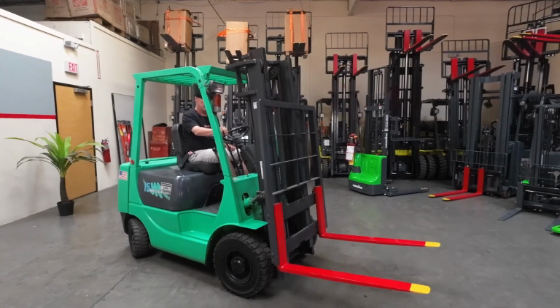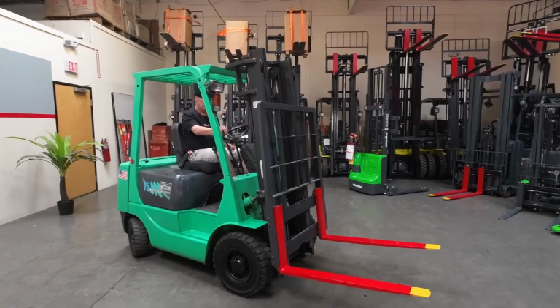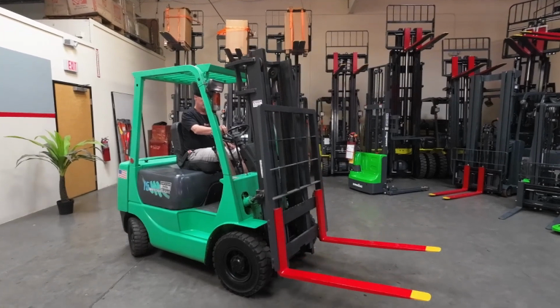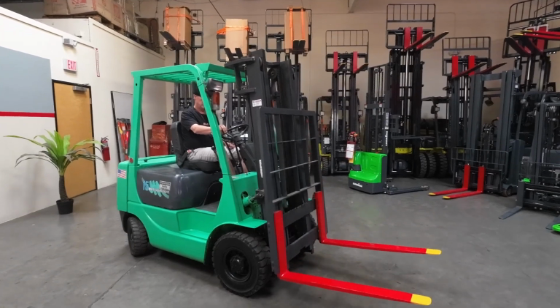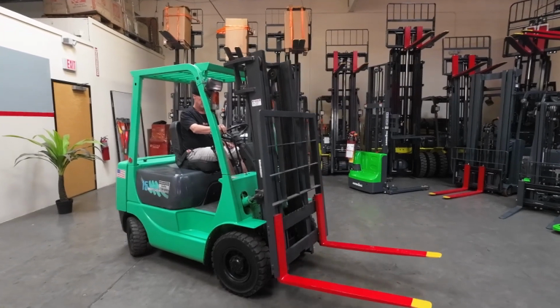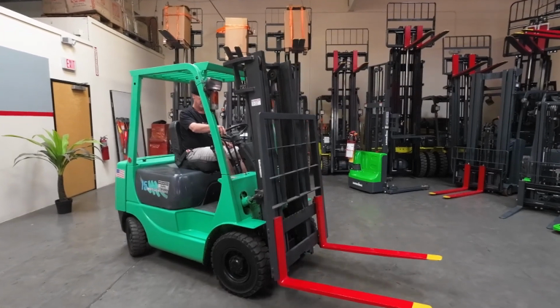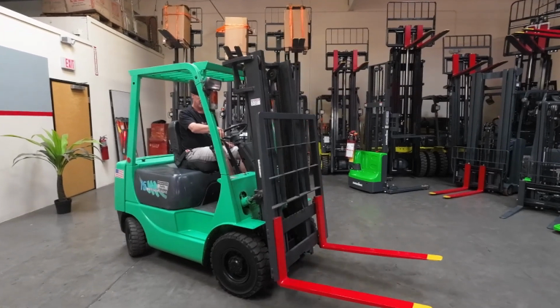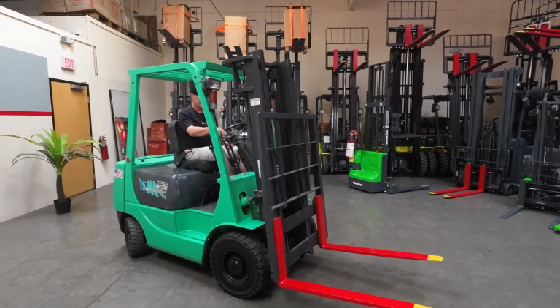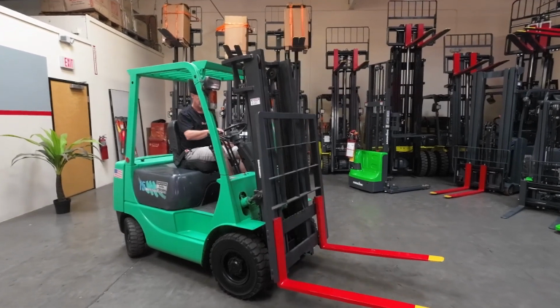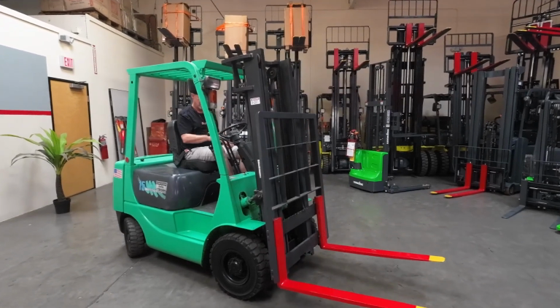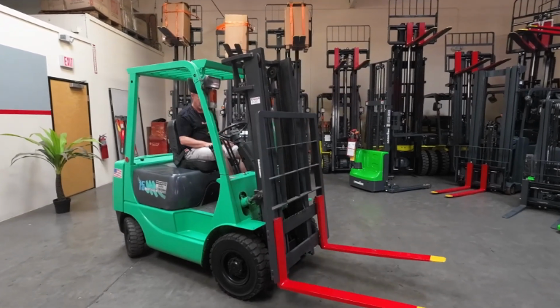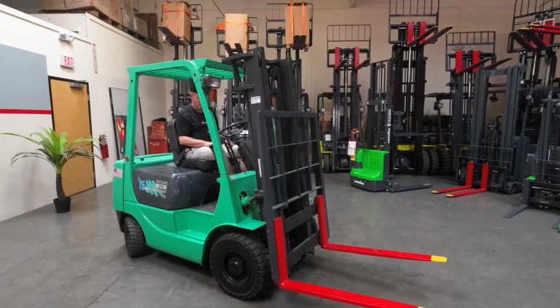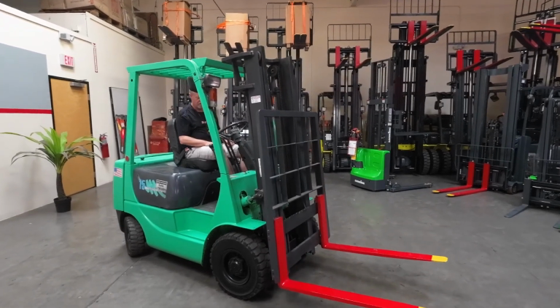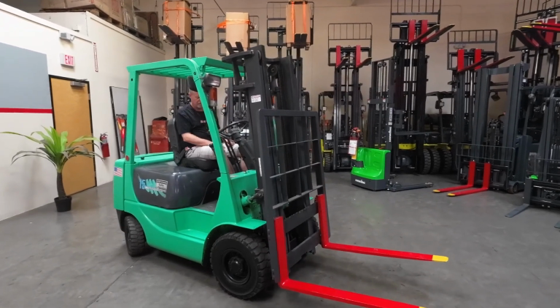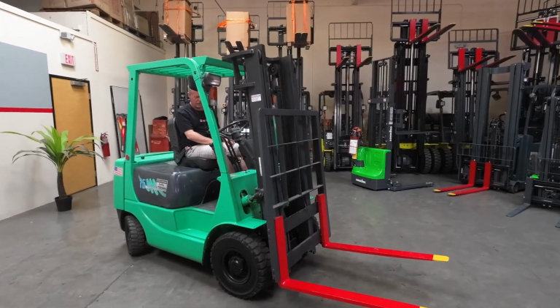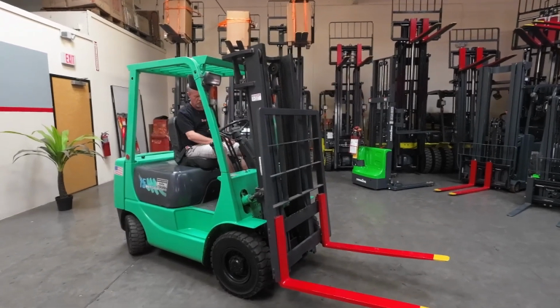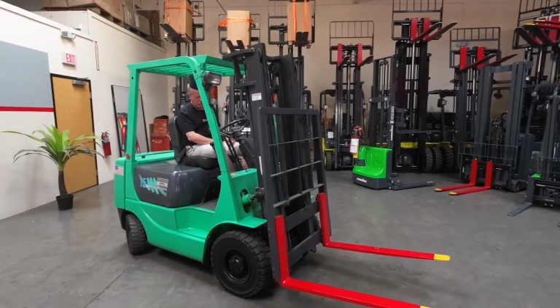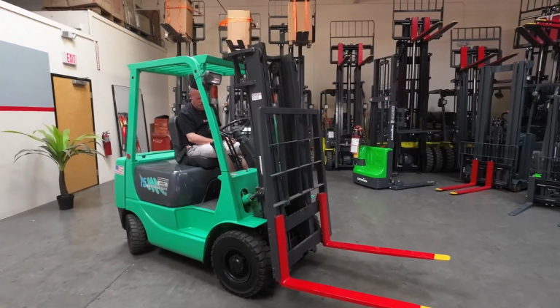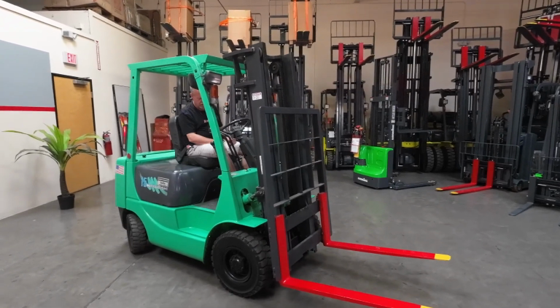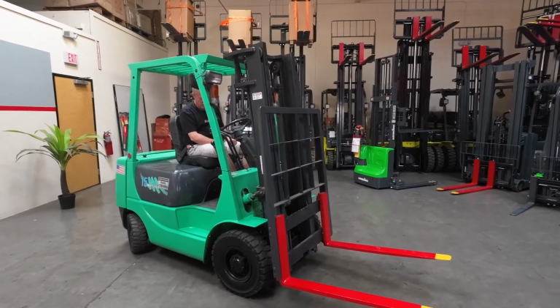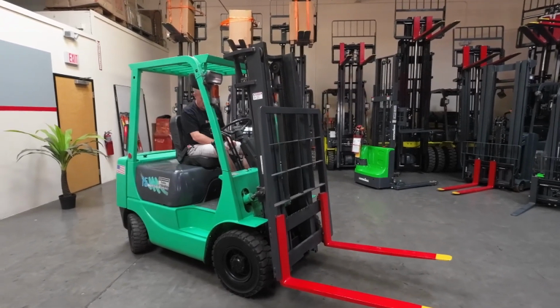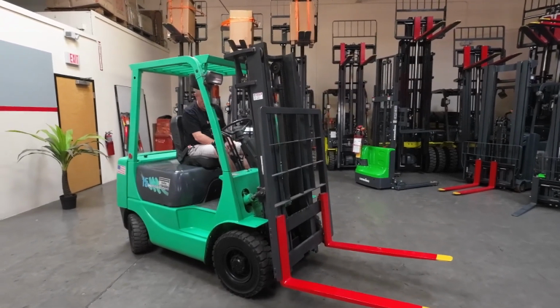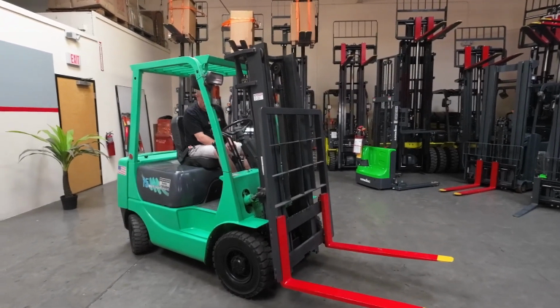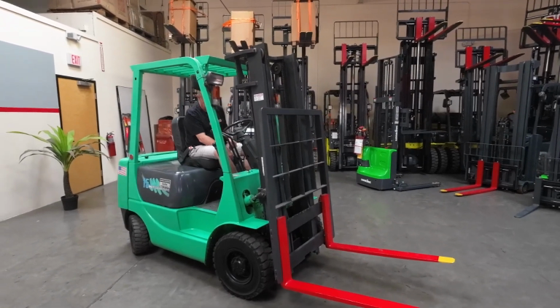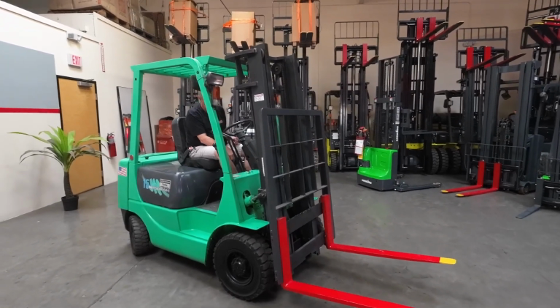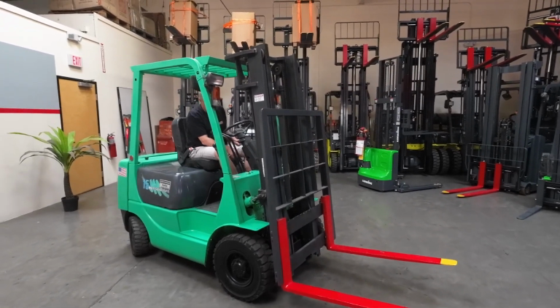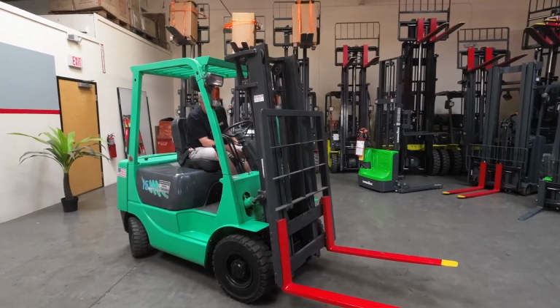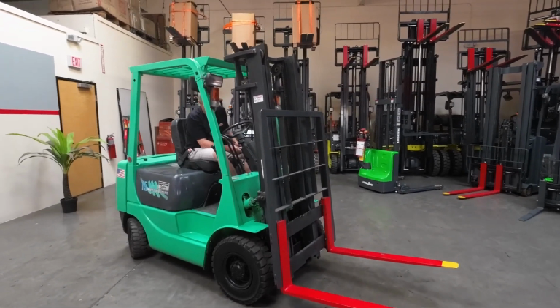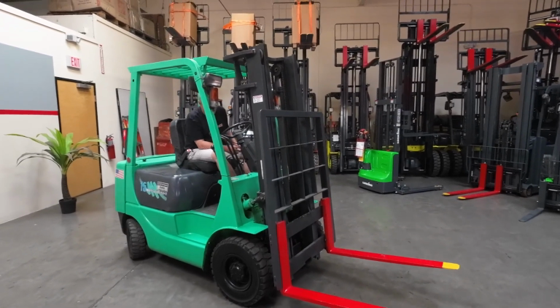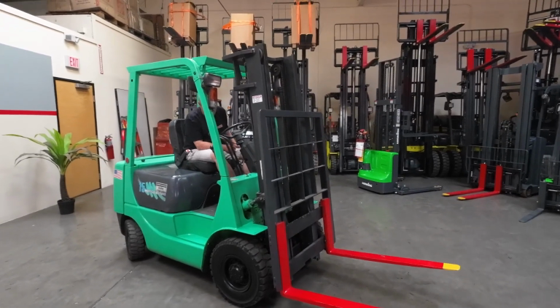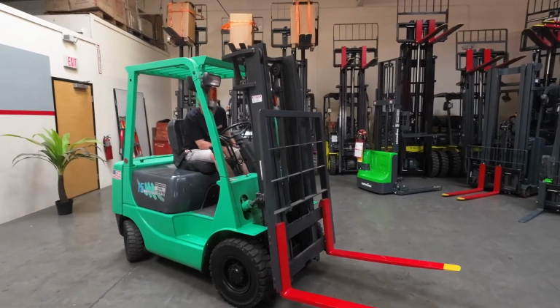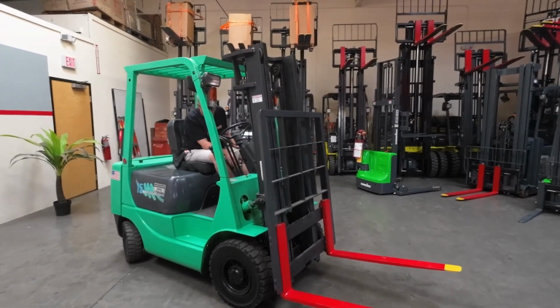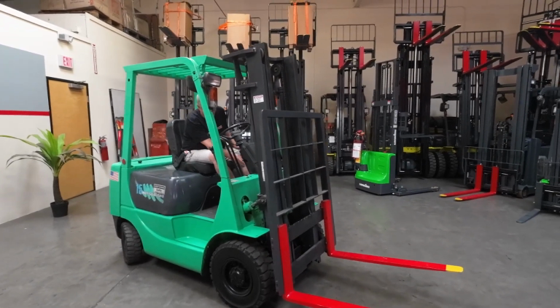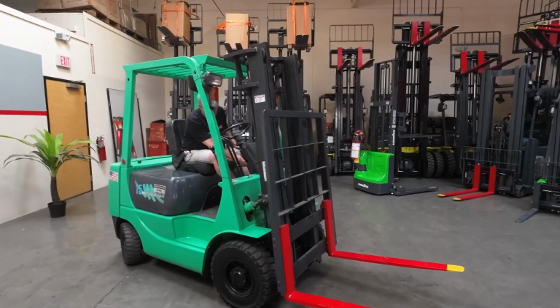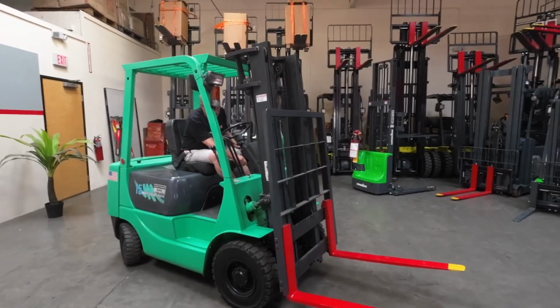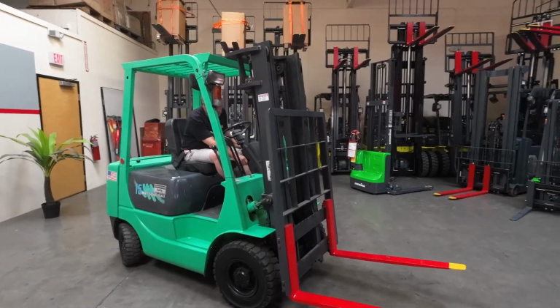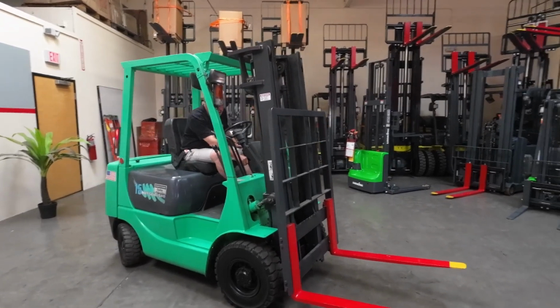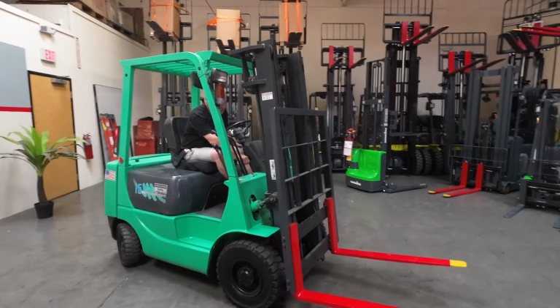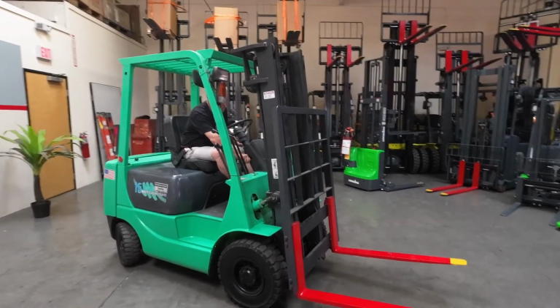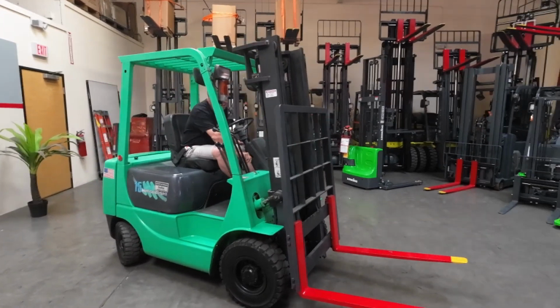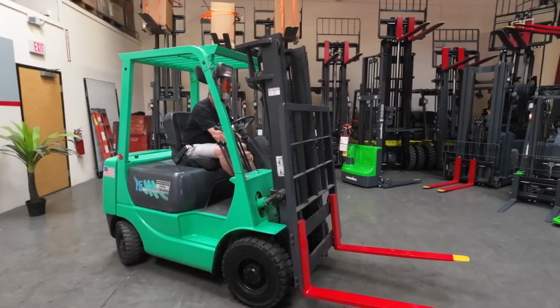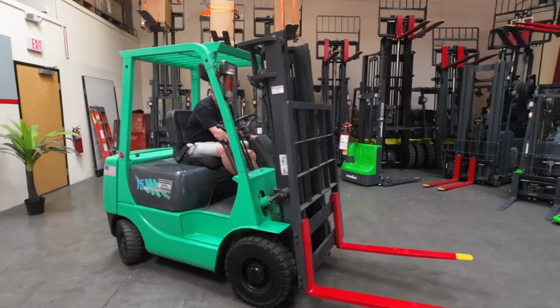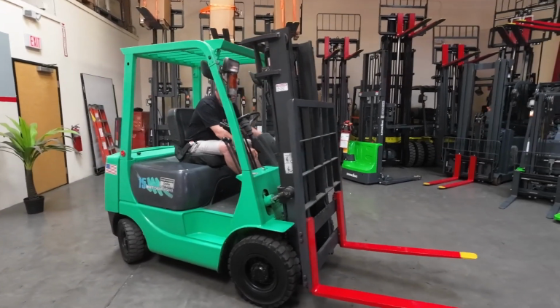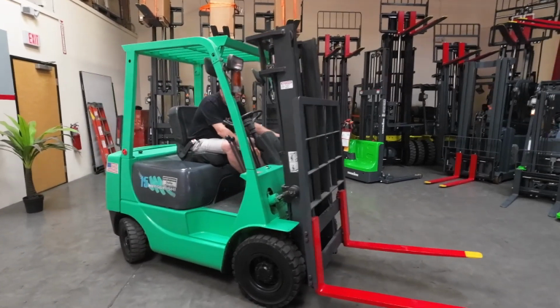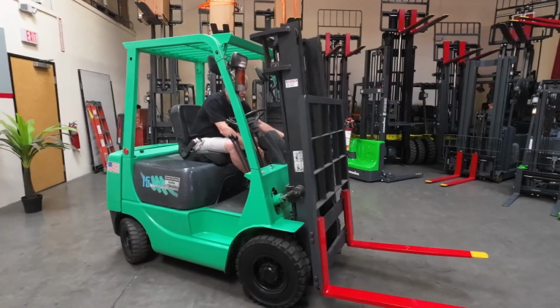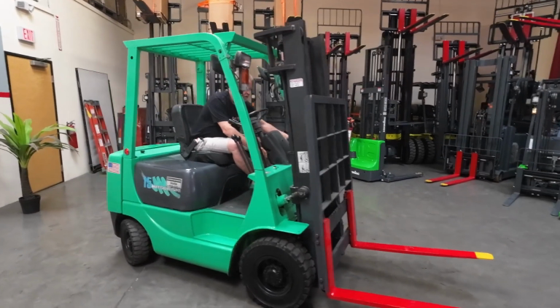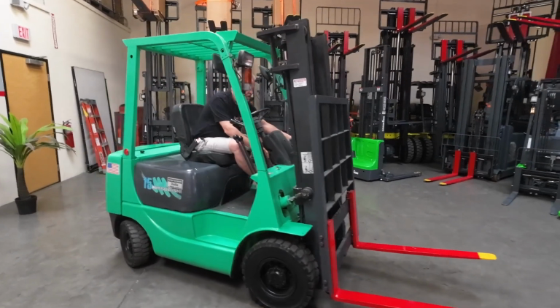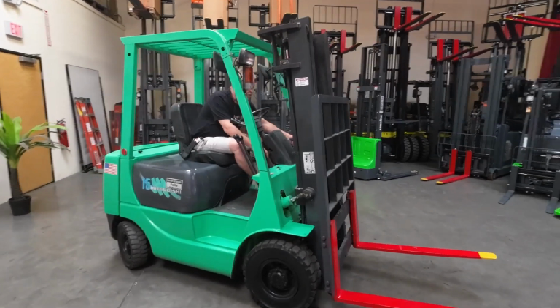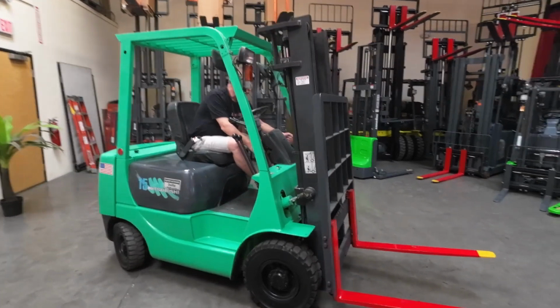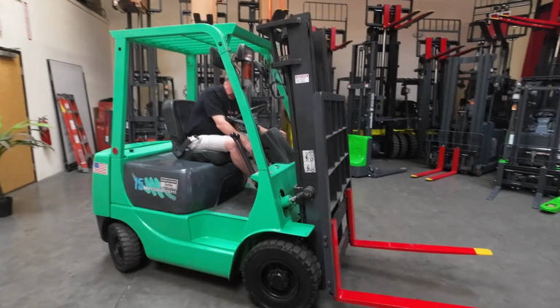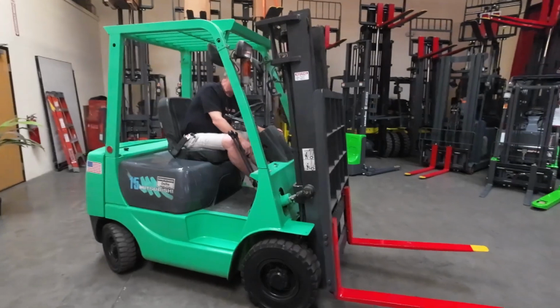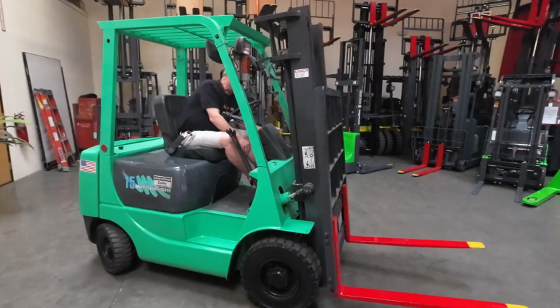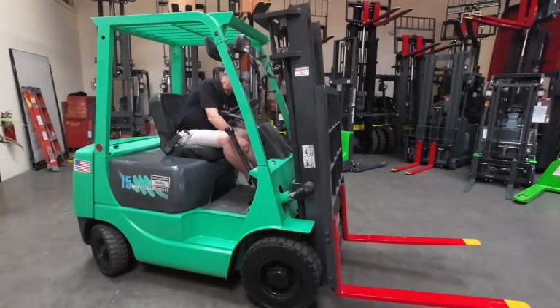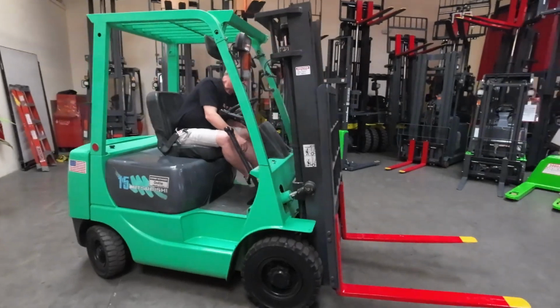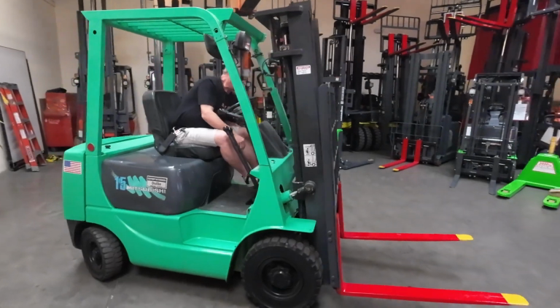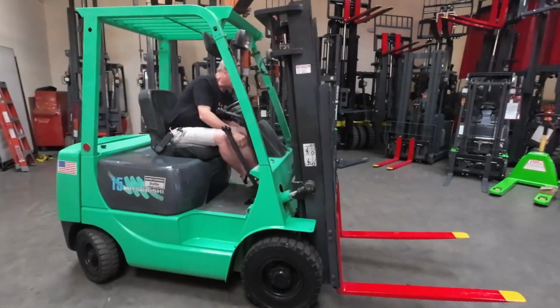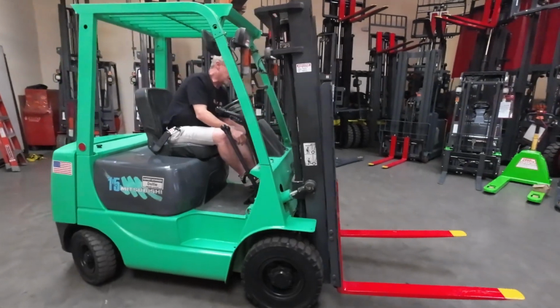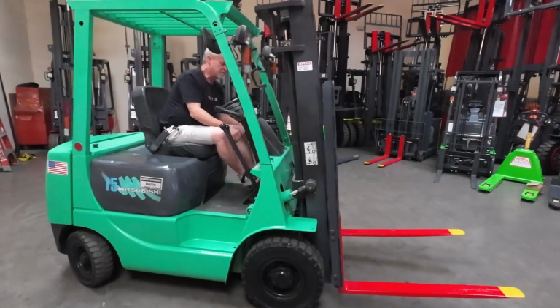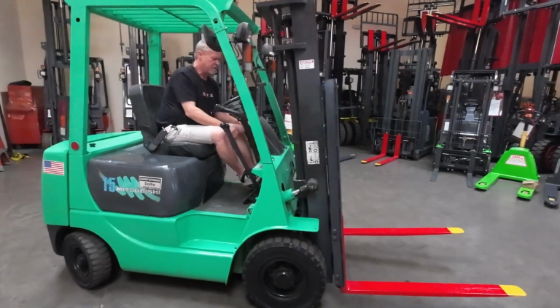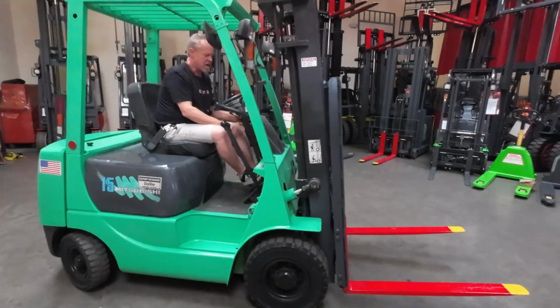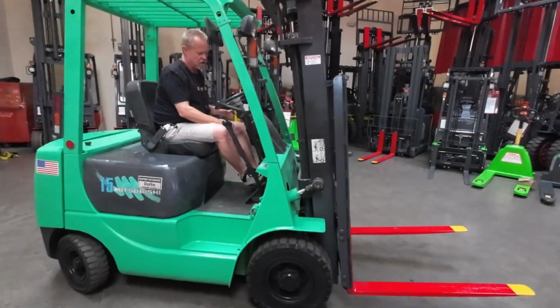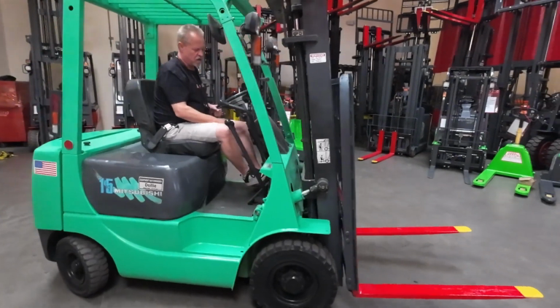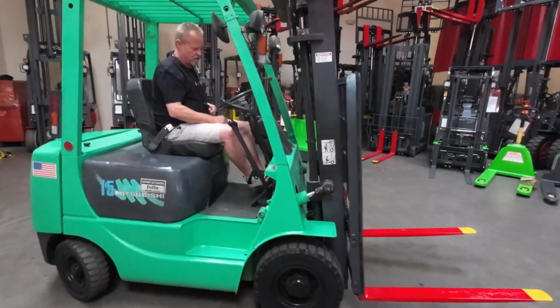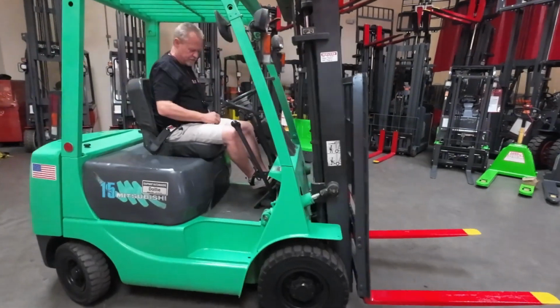And that's Dolly in full working order. Don't forget to put your emergency brake back on.